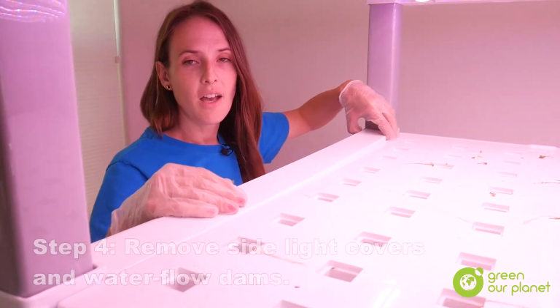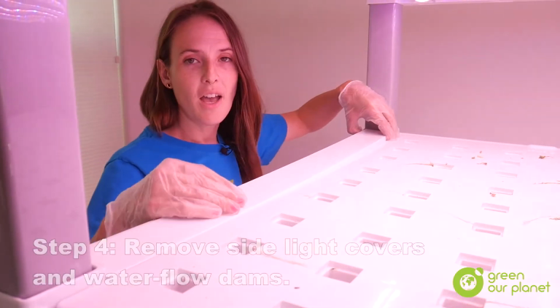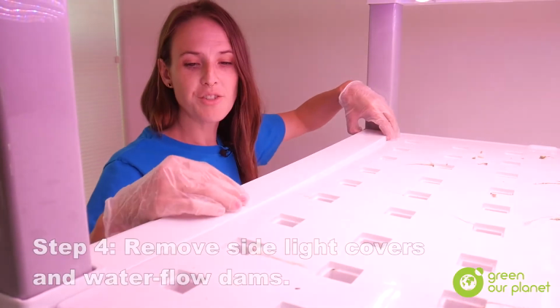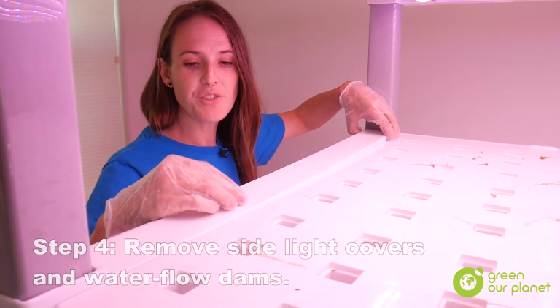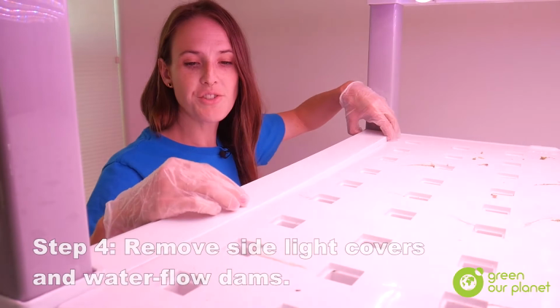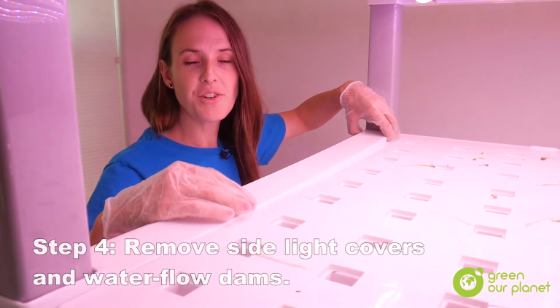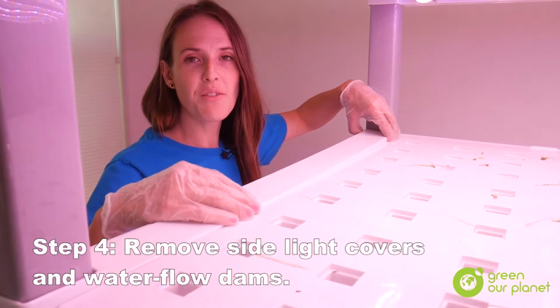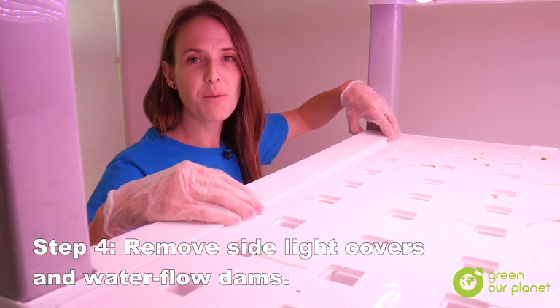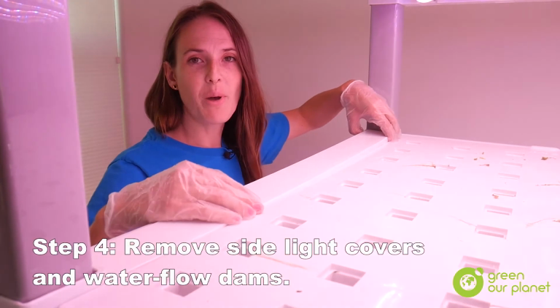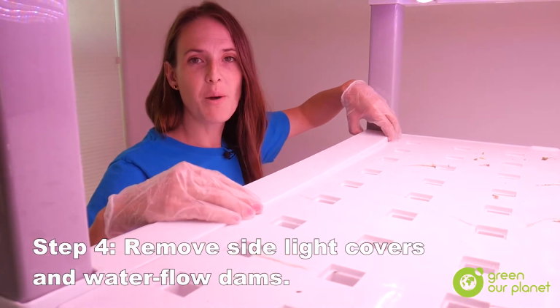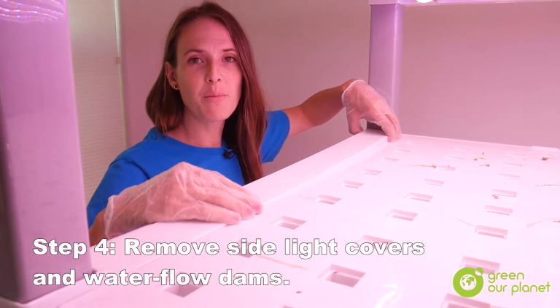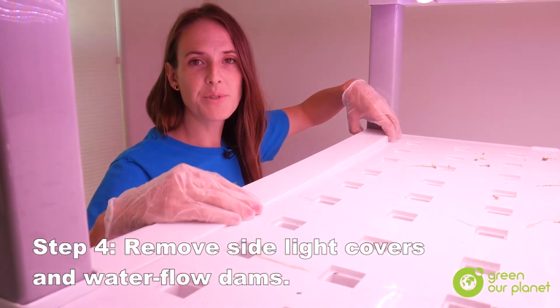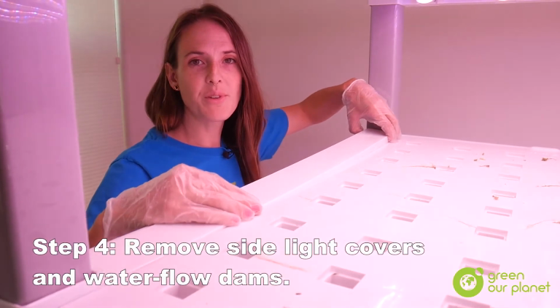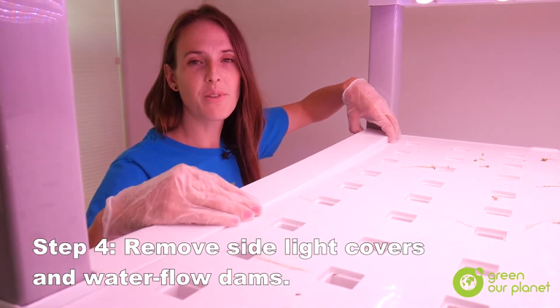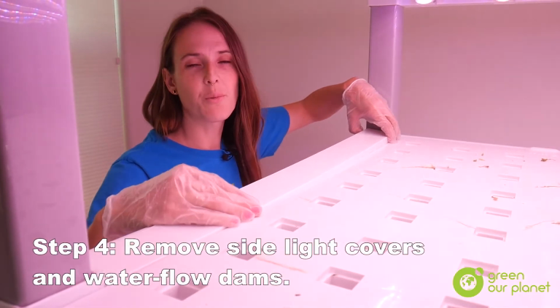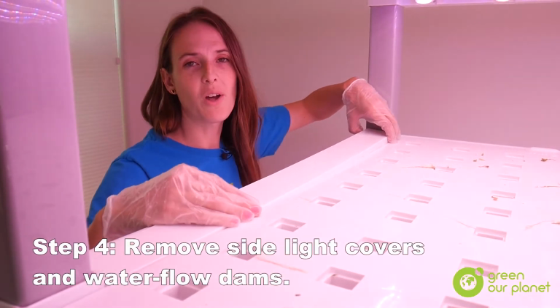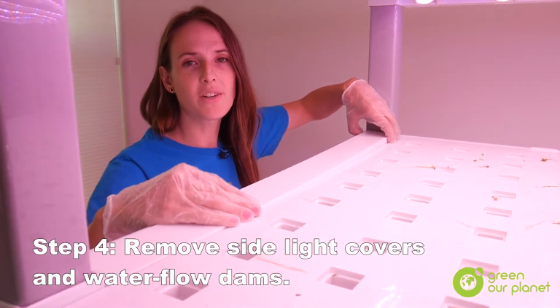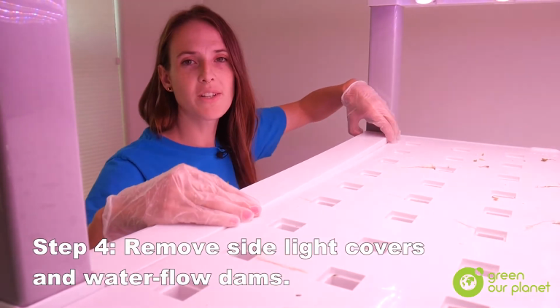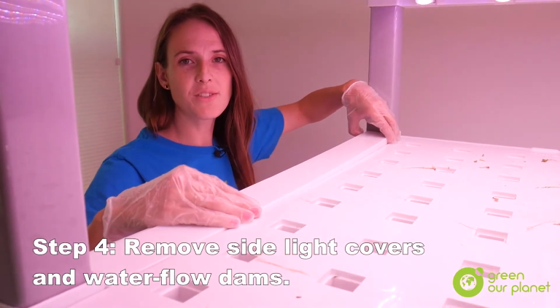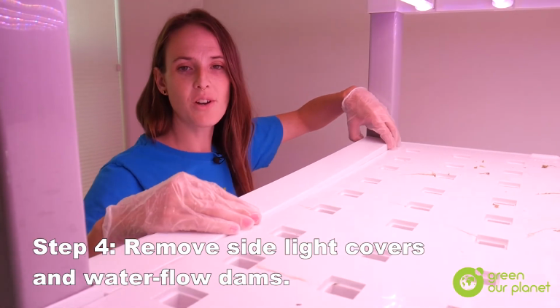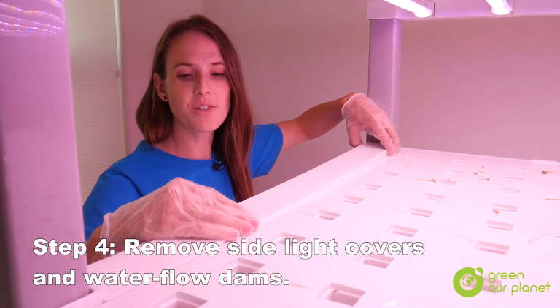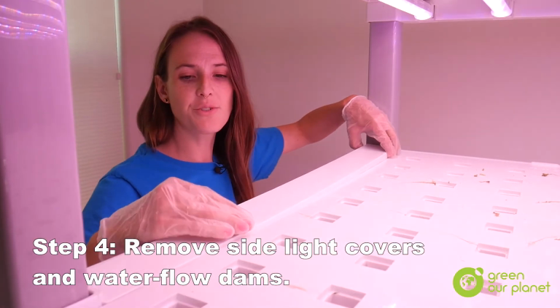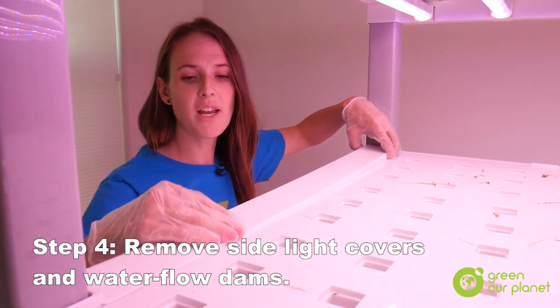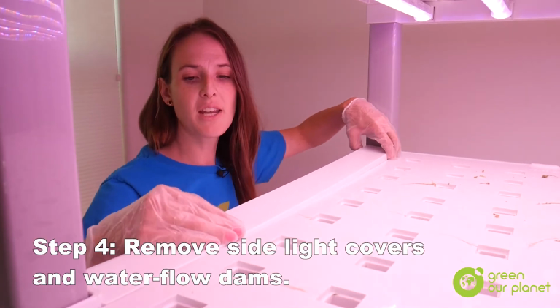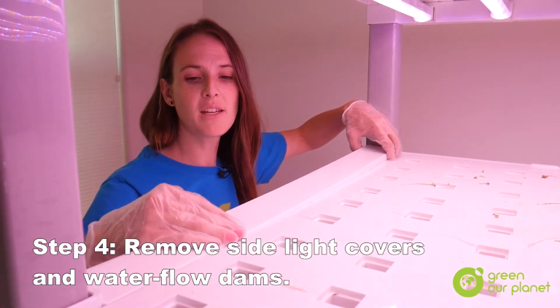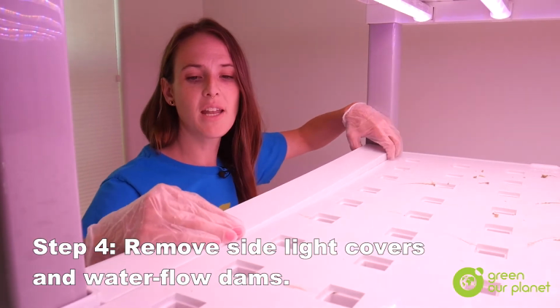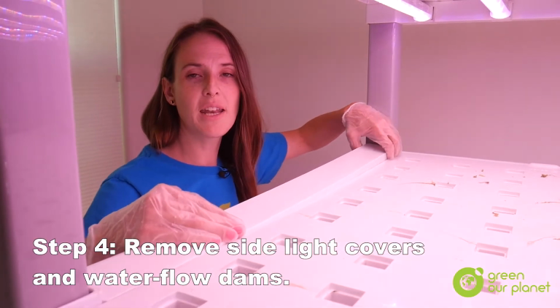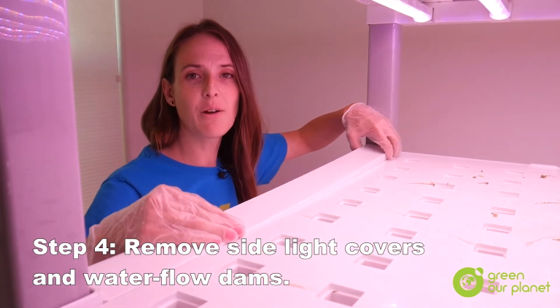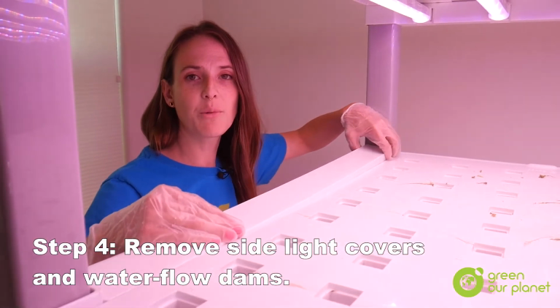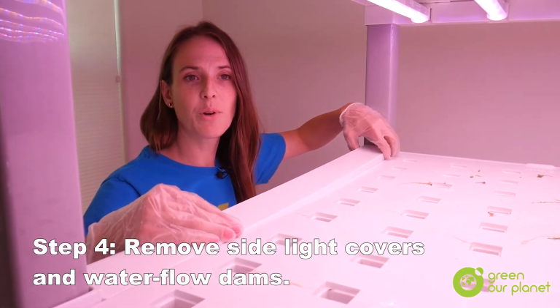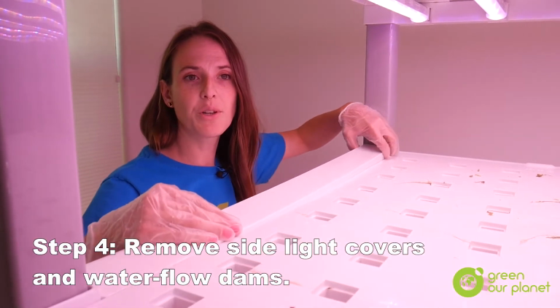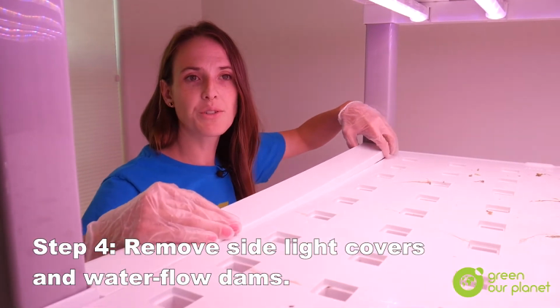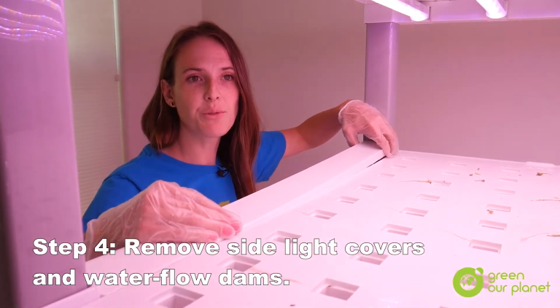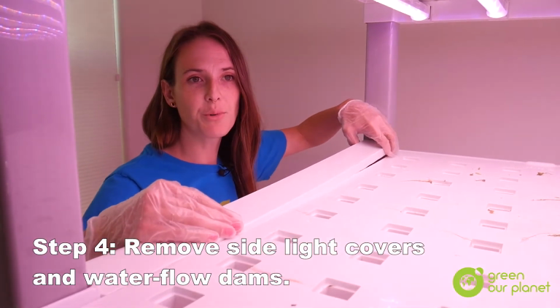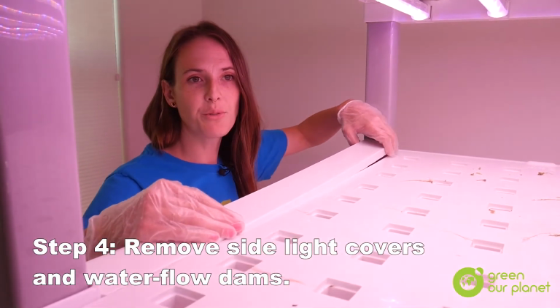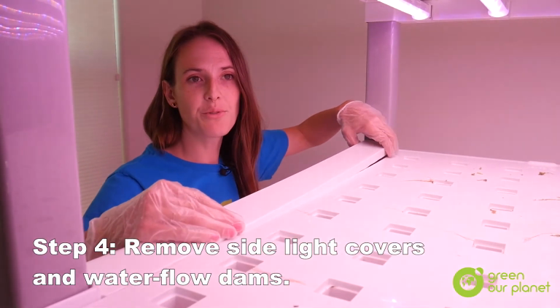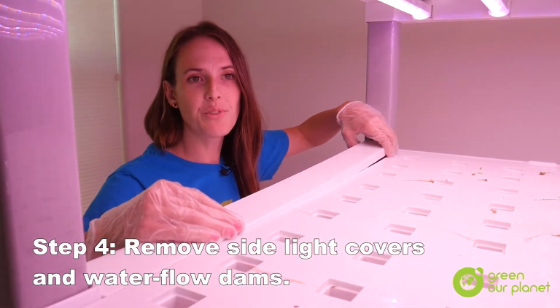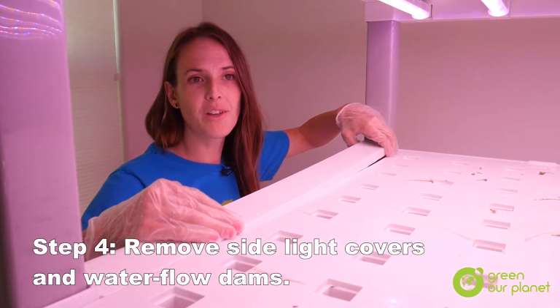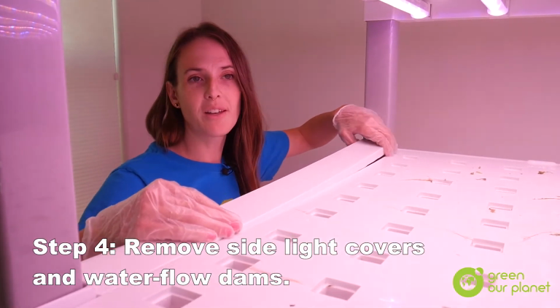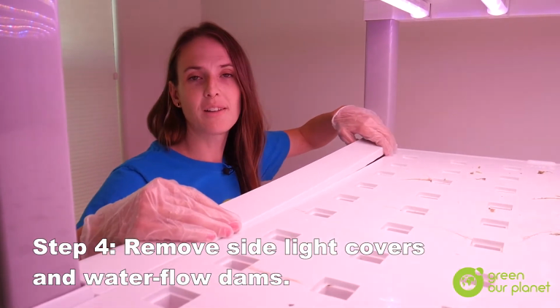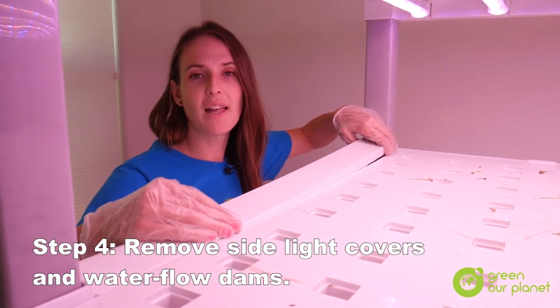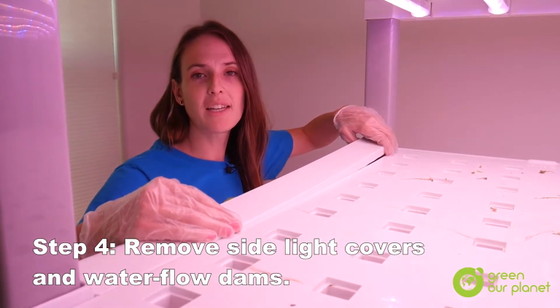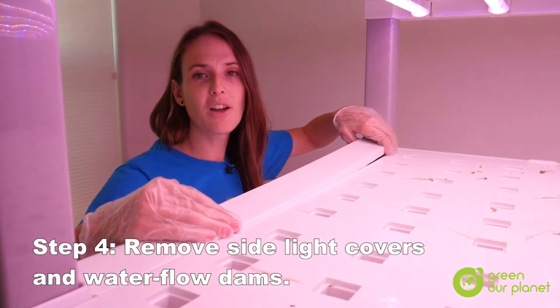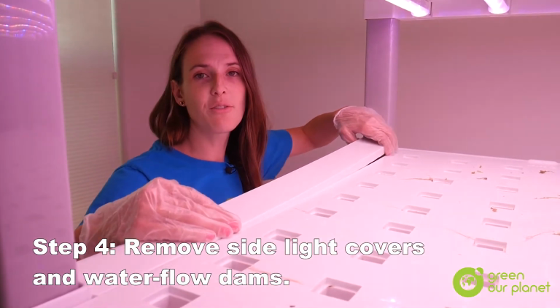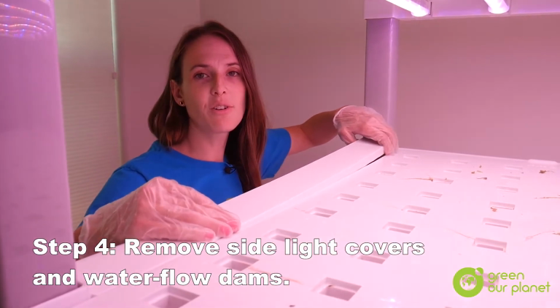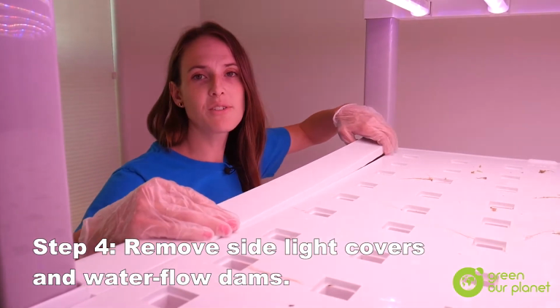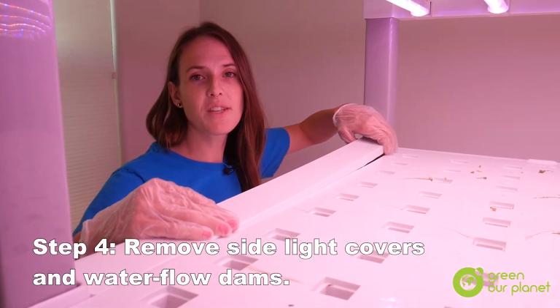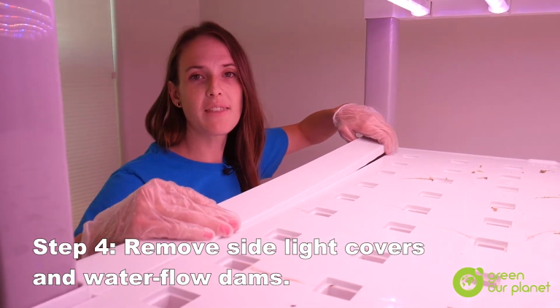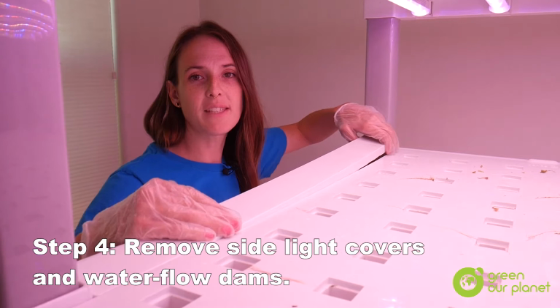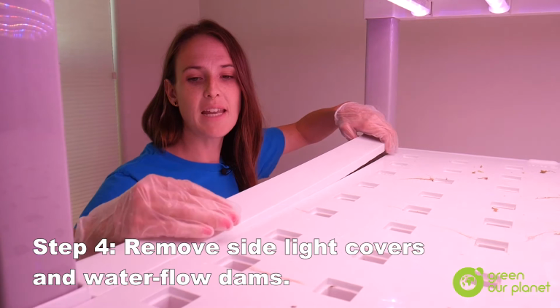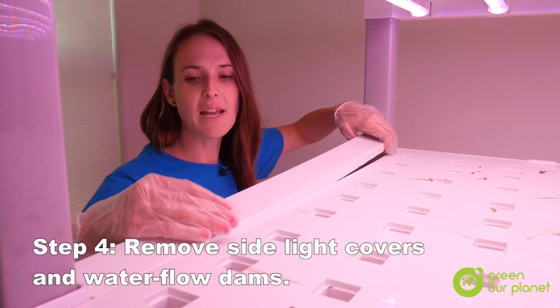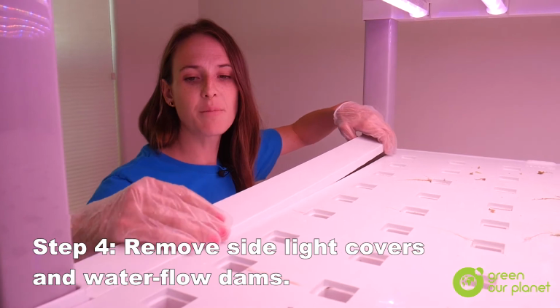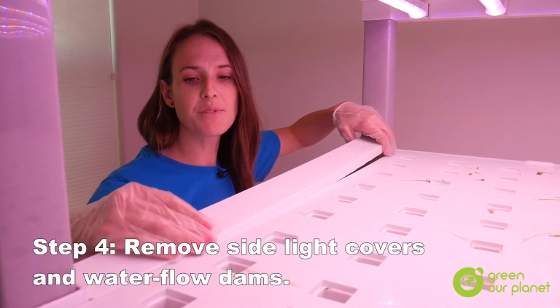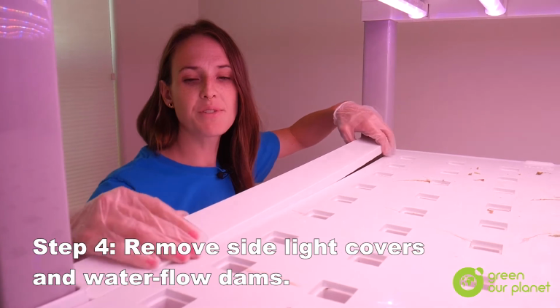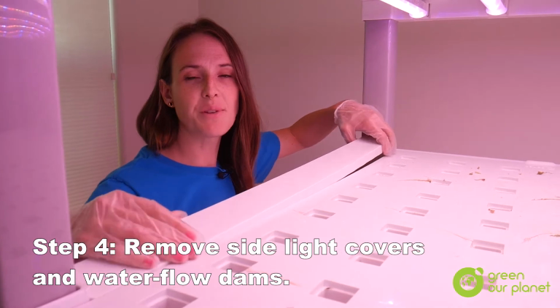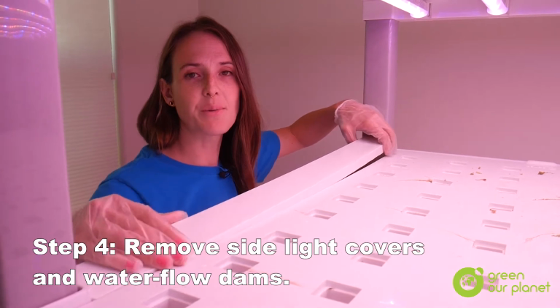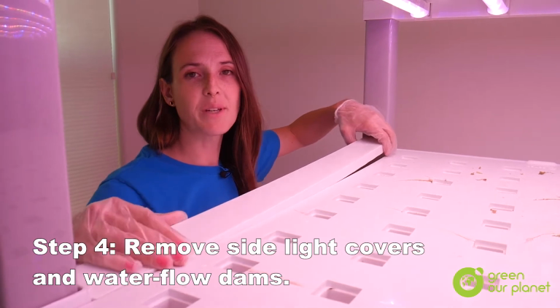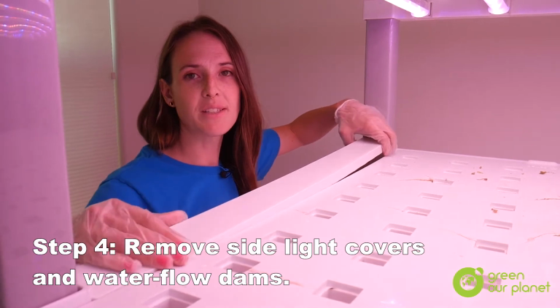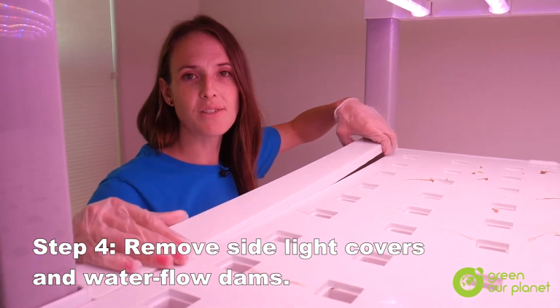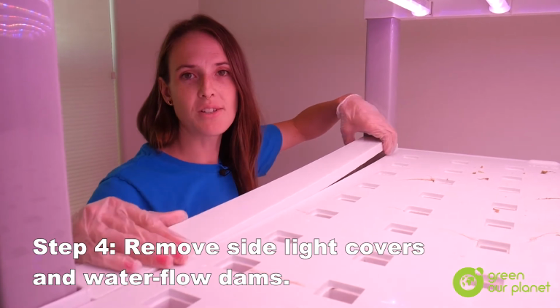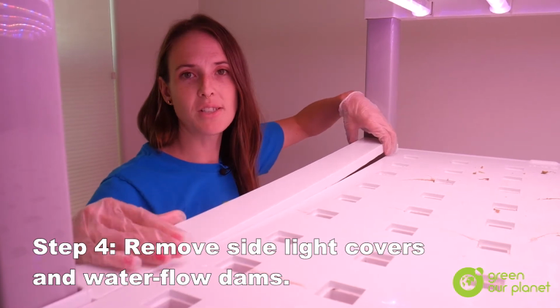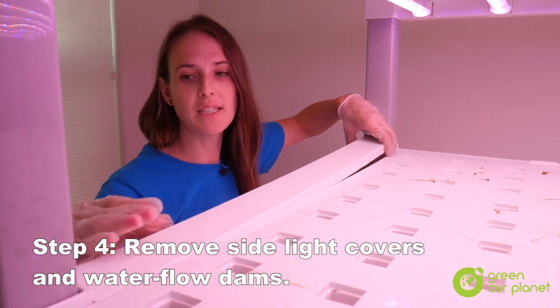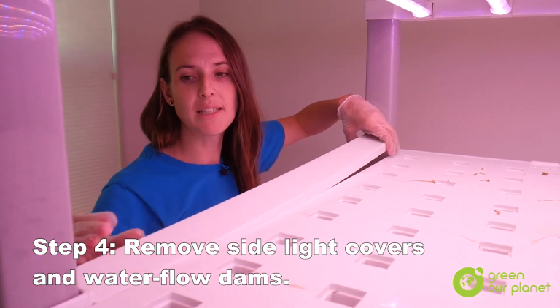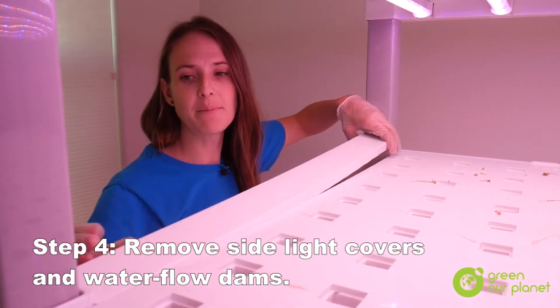I've just turned off the pump so that the water can start to drain, and now I'm going to remove the light covers and the dams so that we can start to clean them.